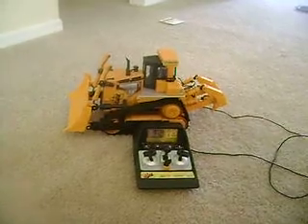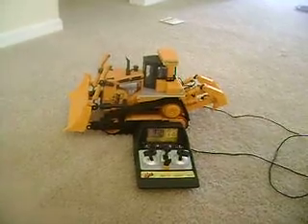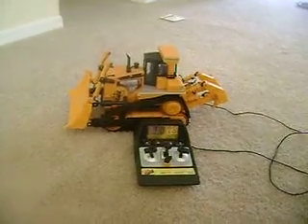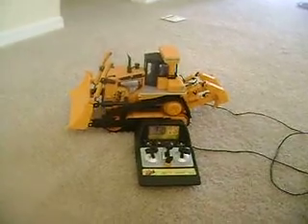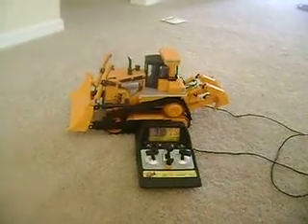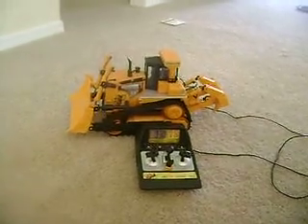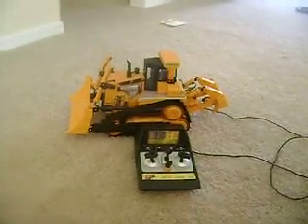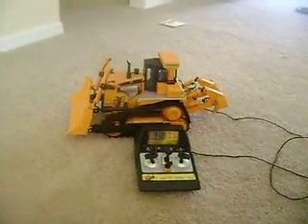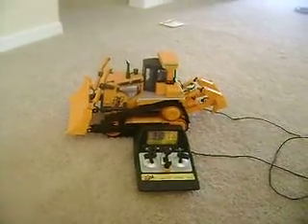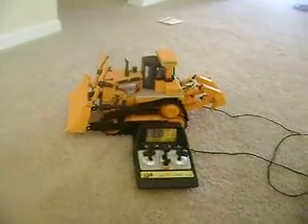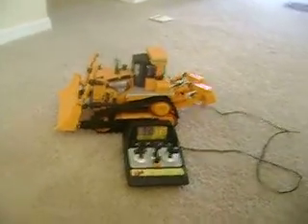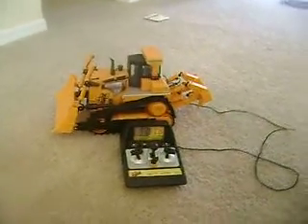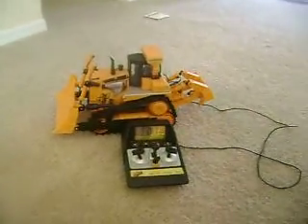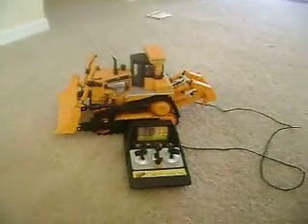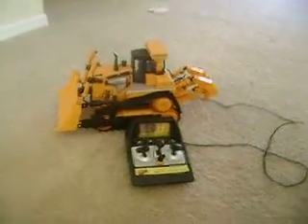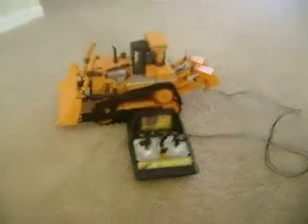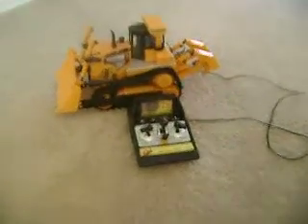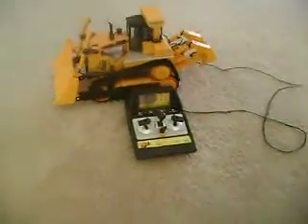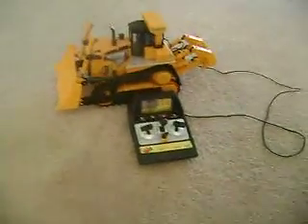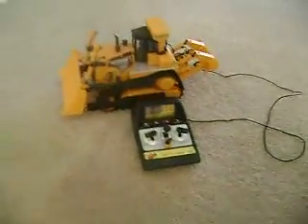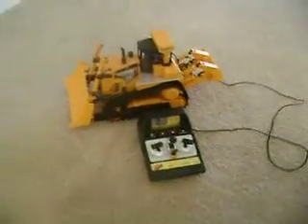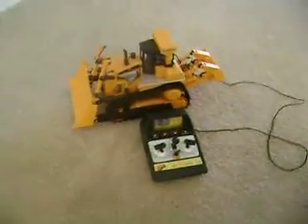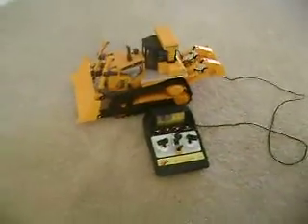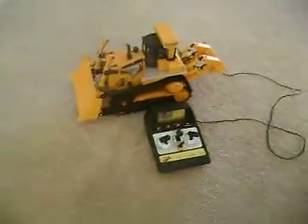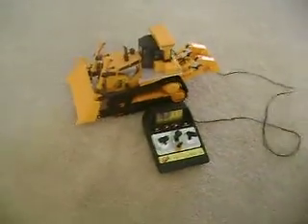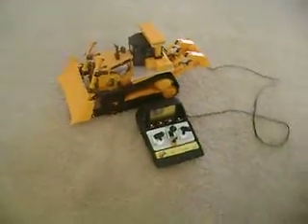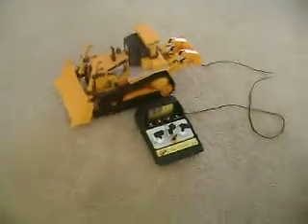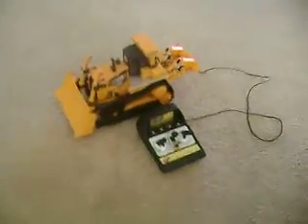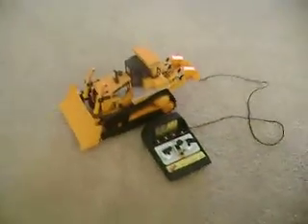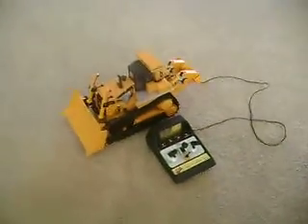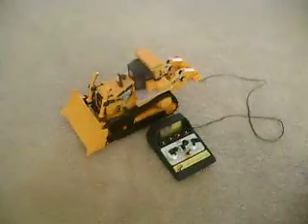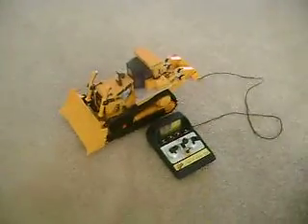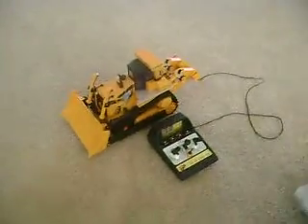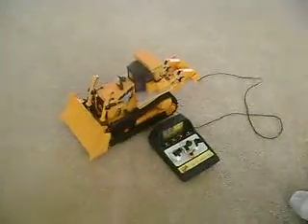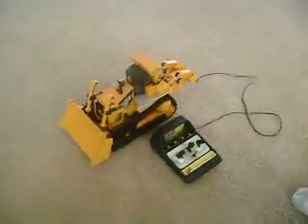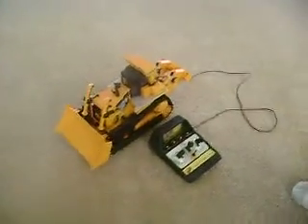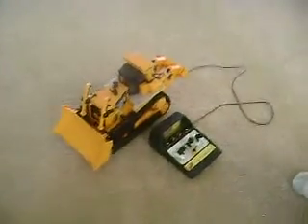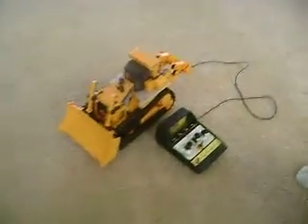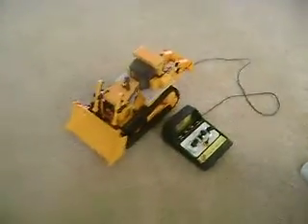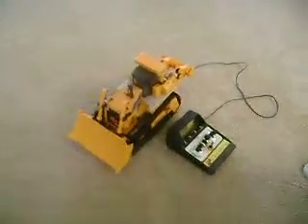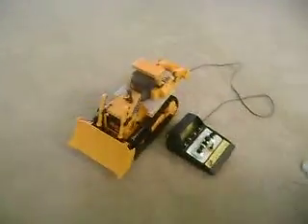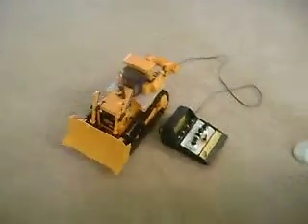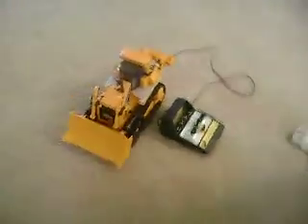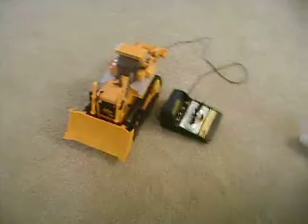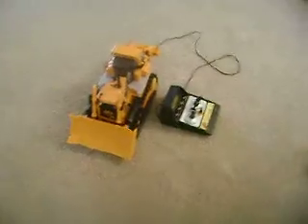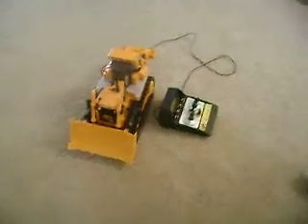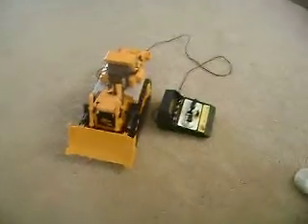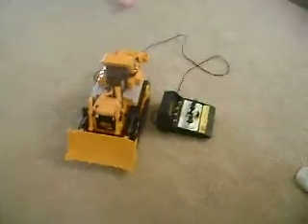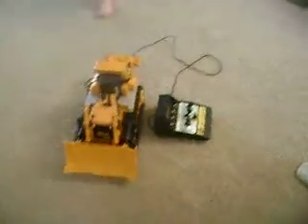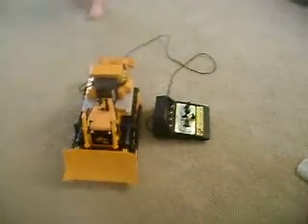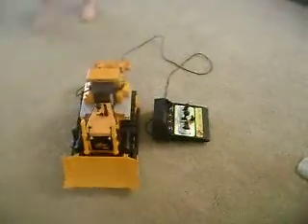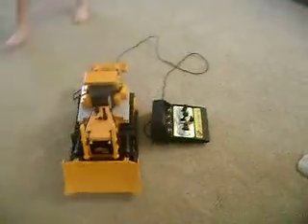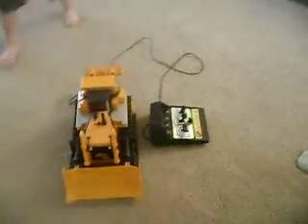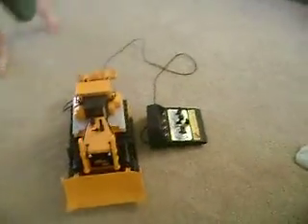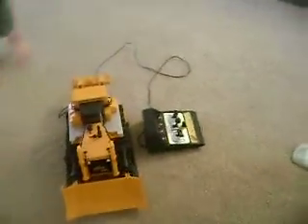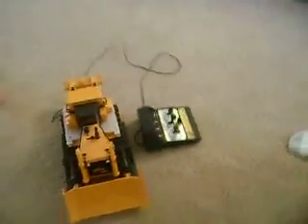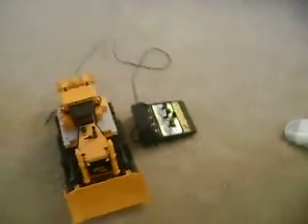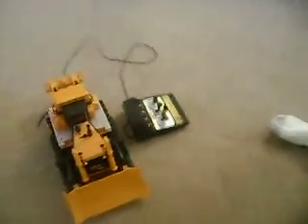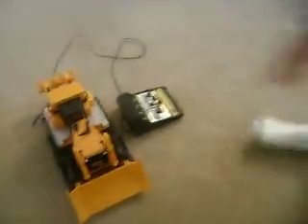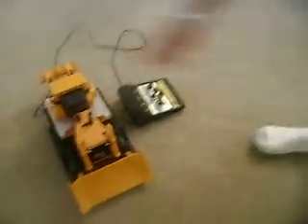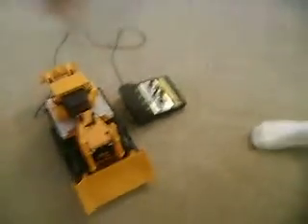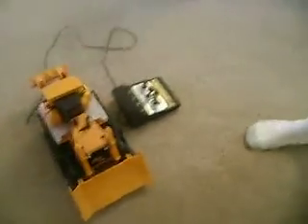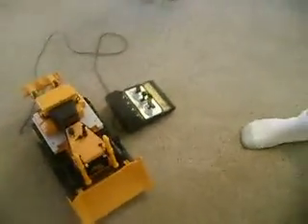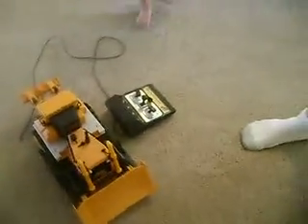Right, here we have the Cat D9L. It's the dozer. Have a quick look.